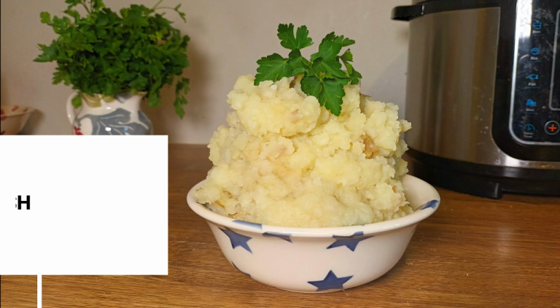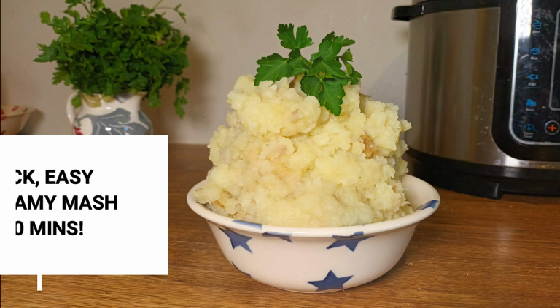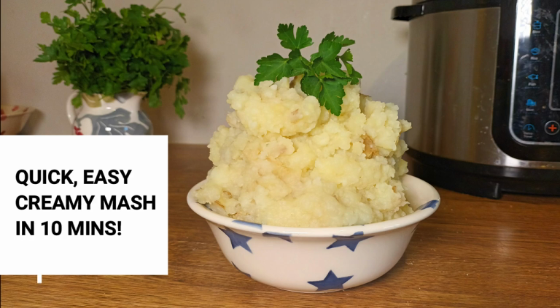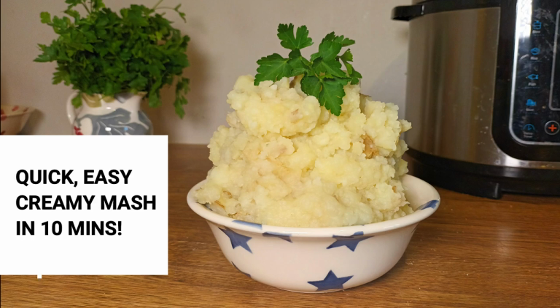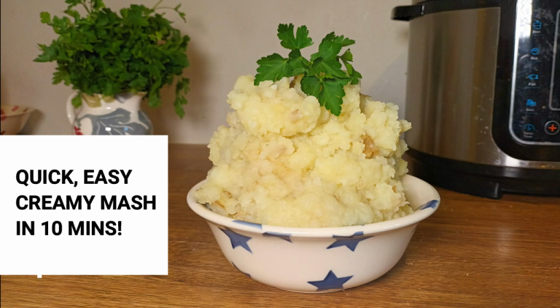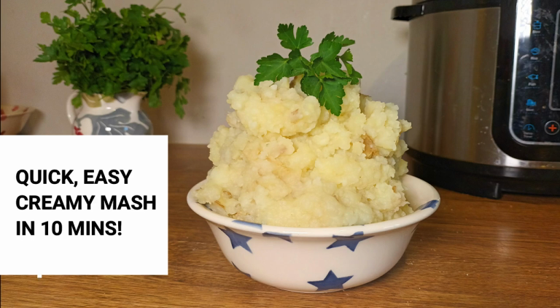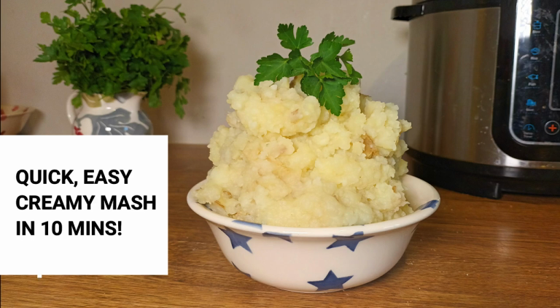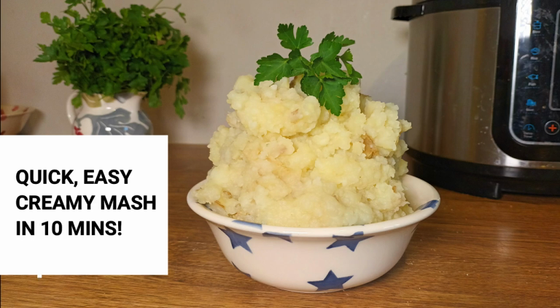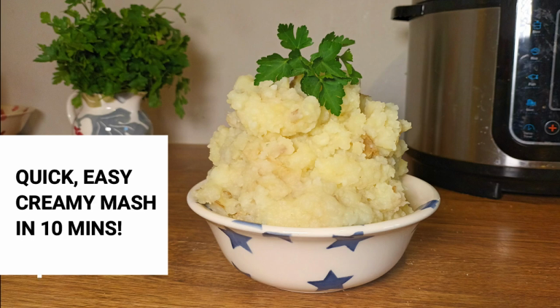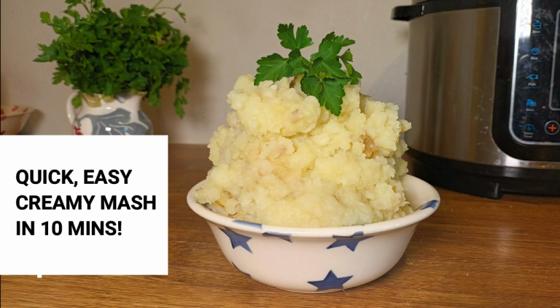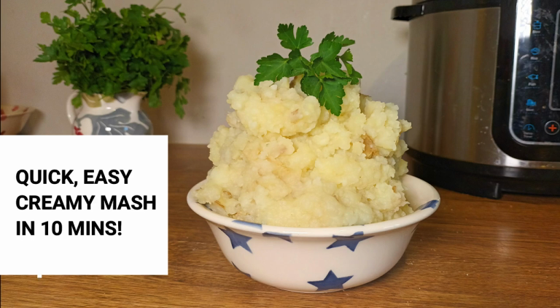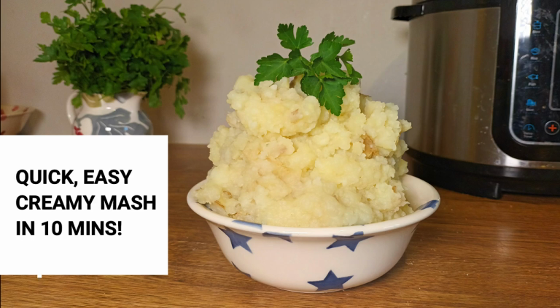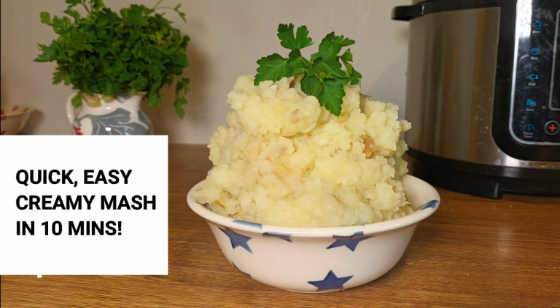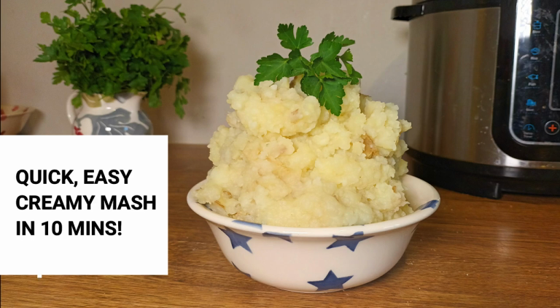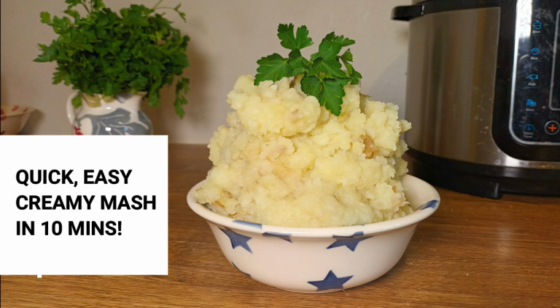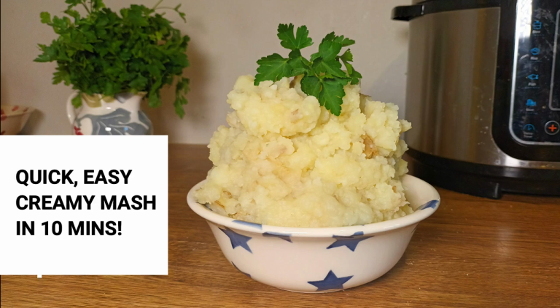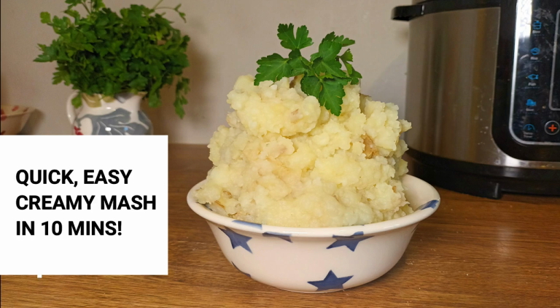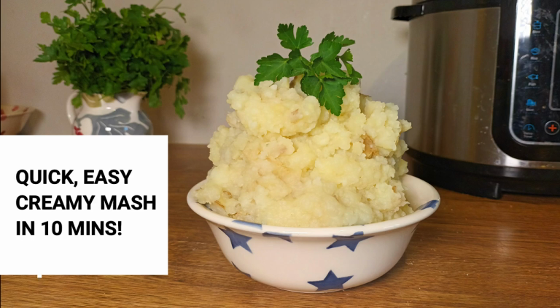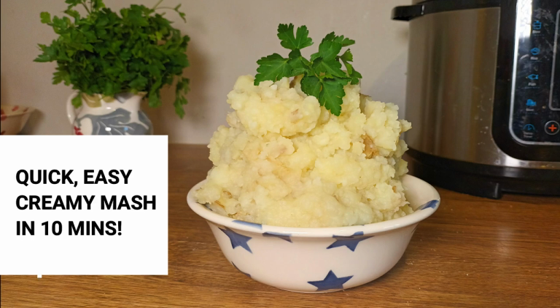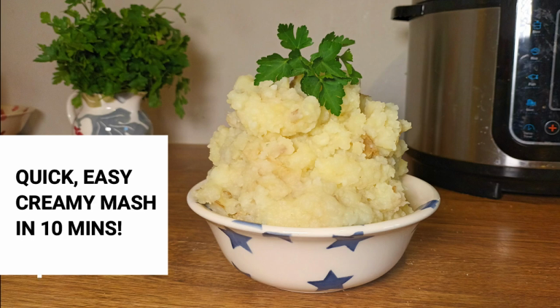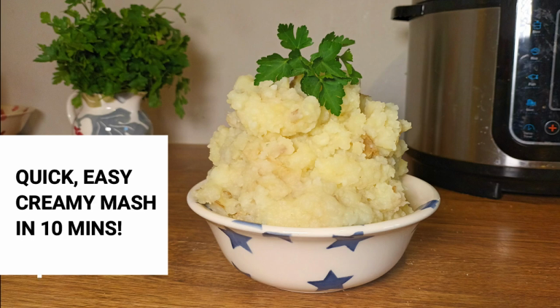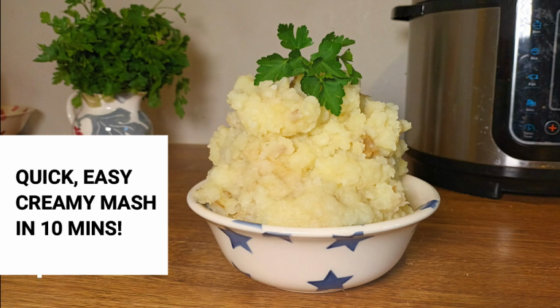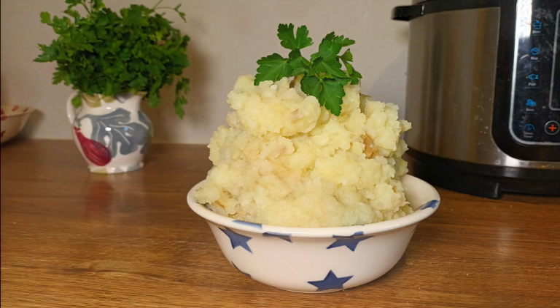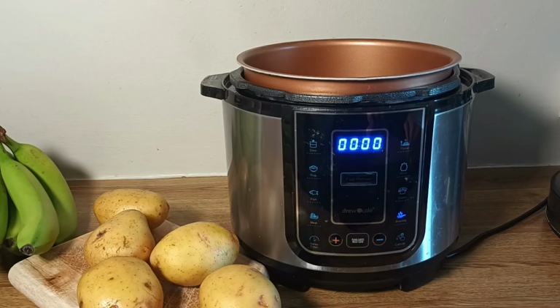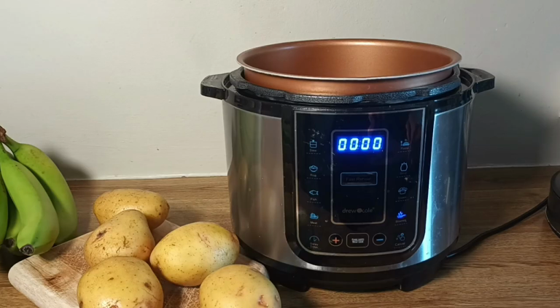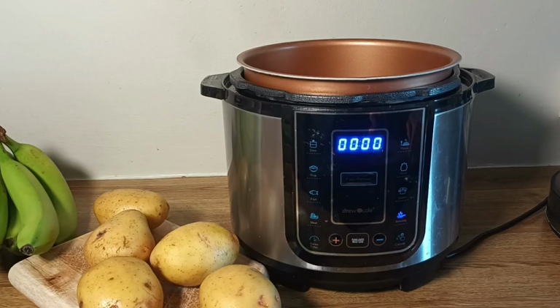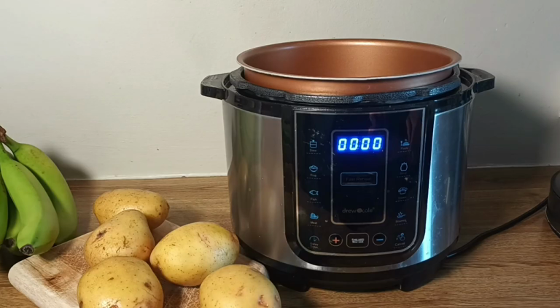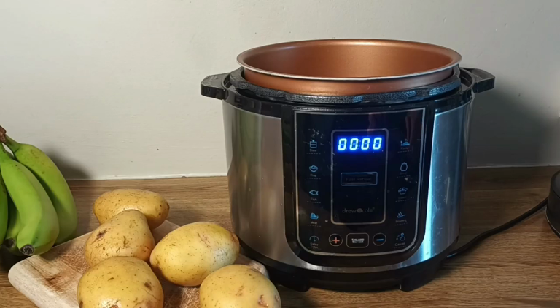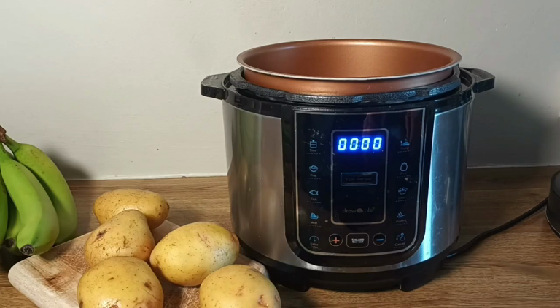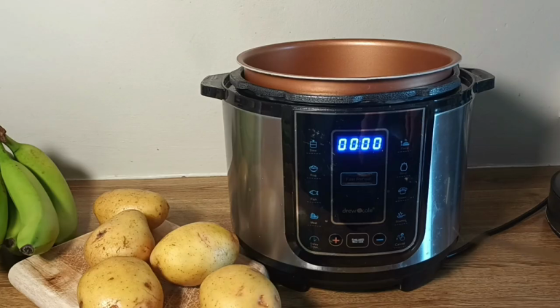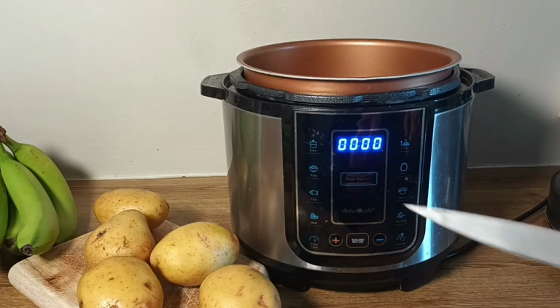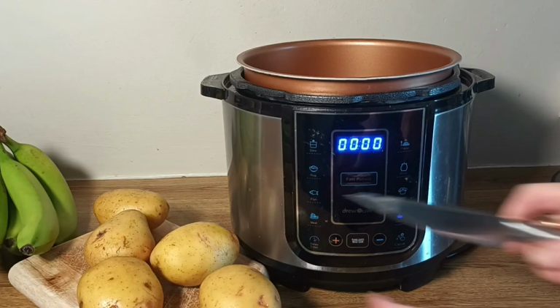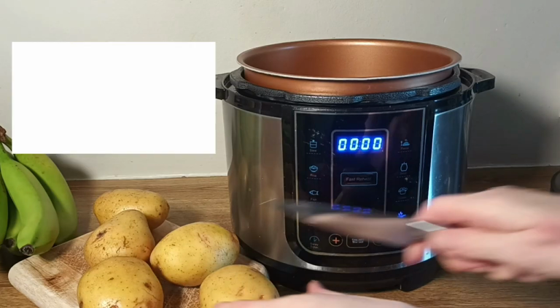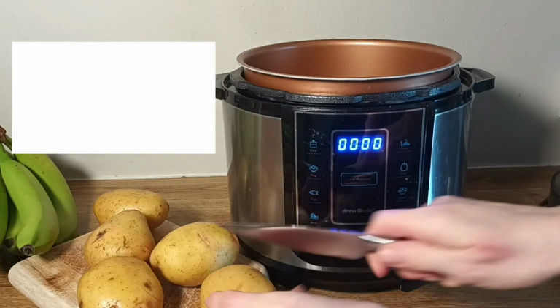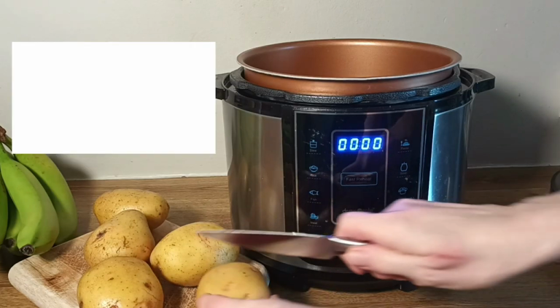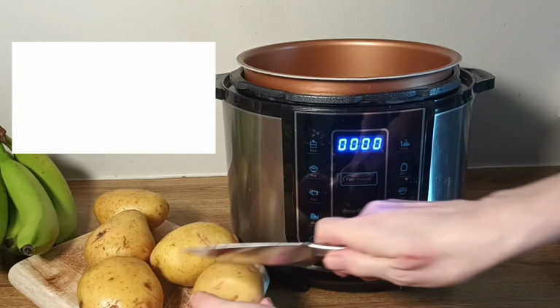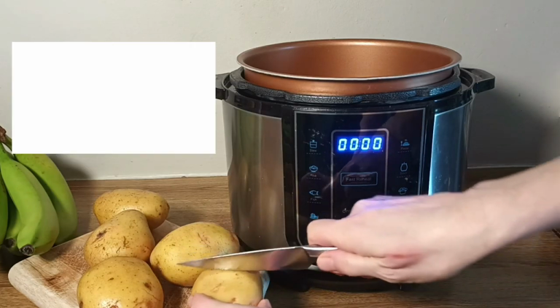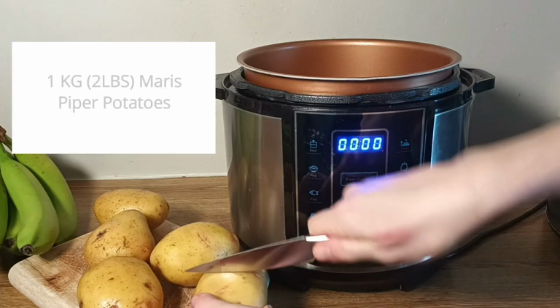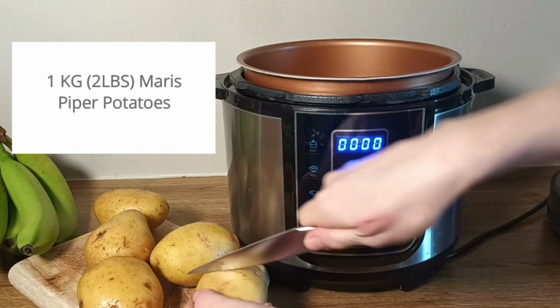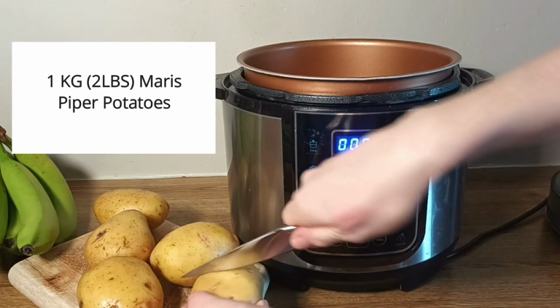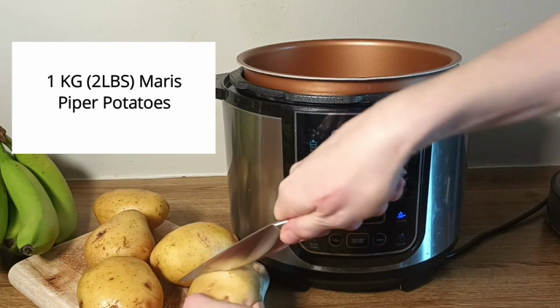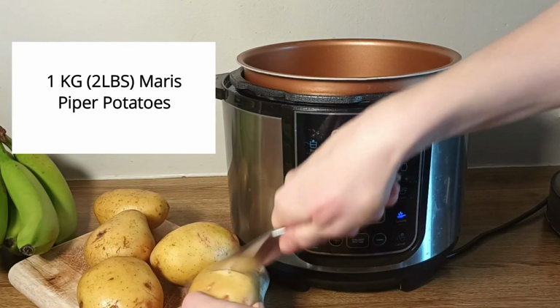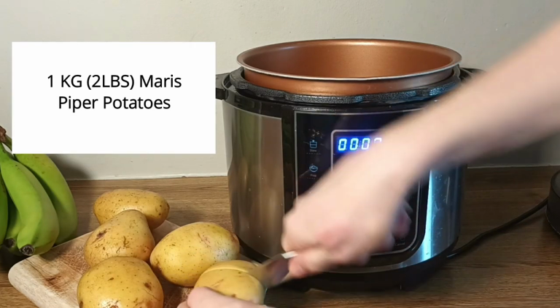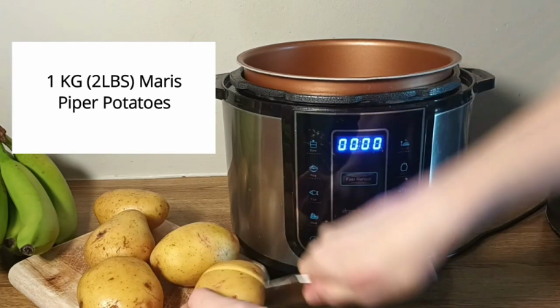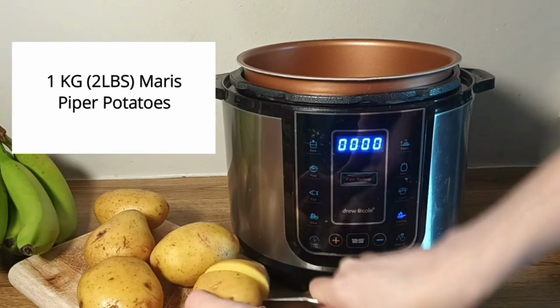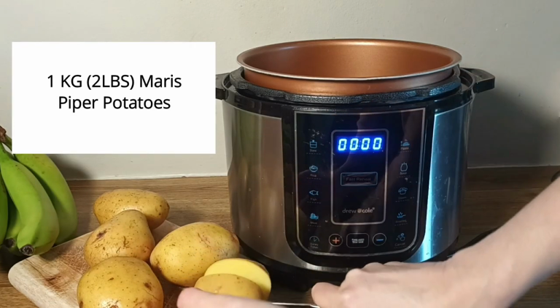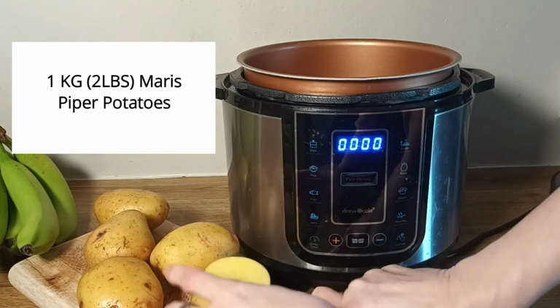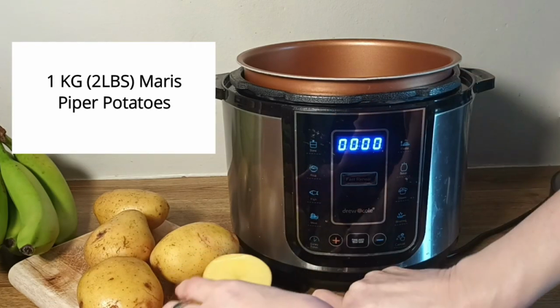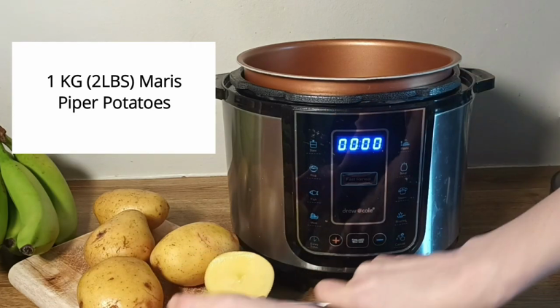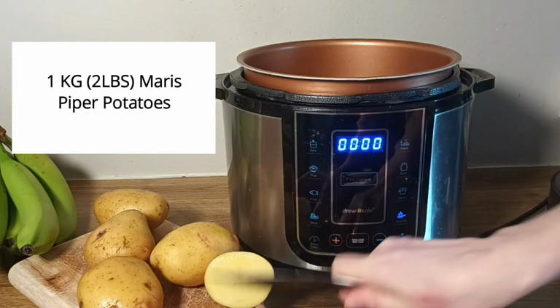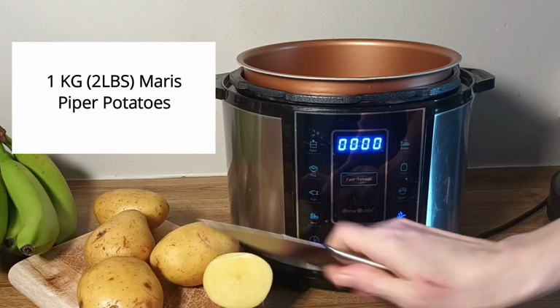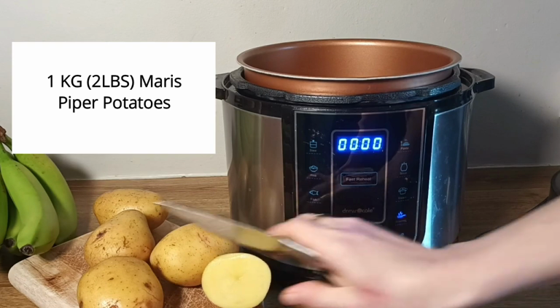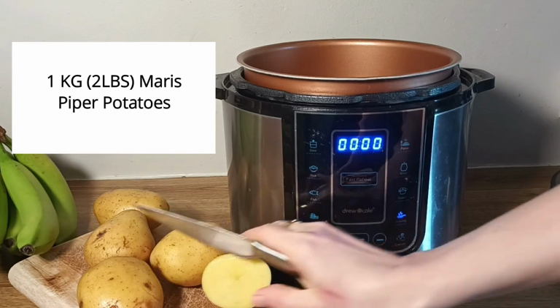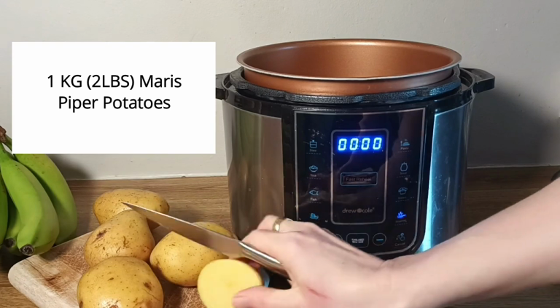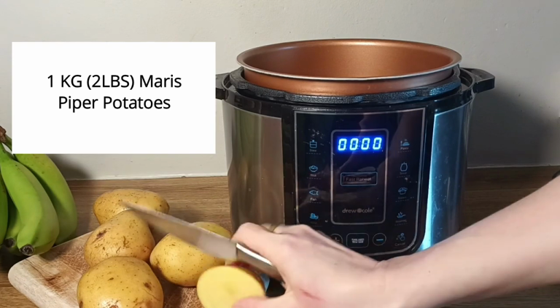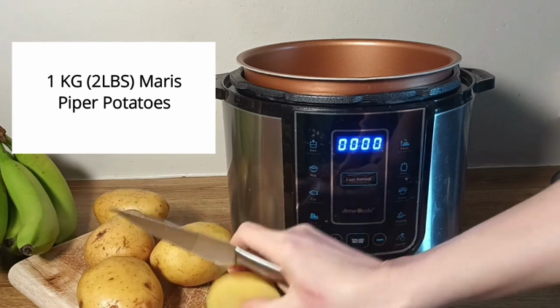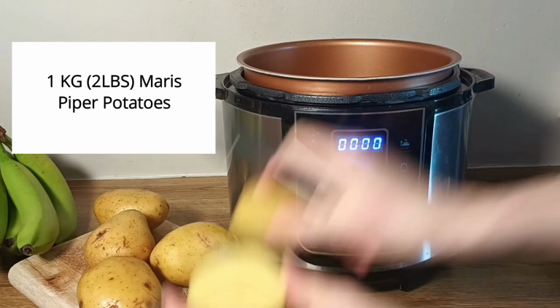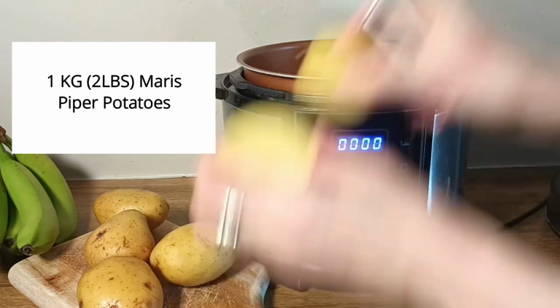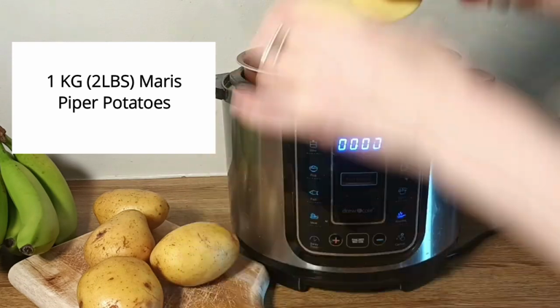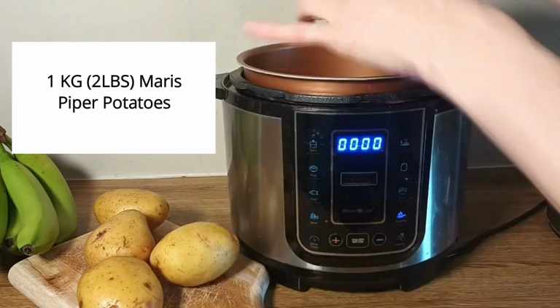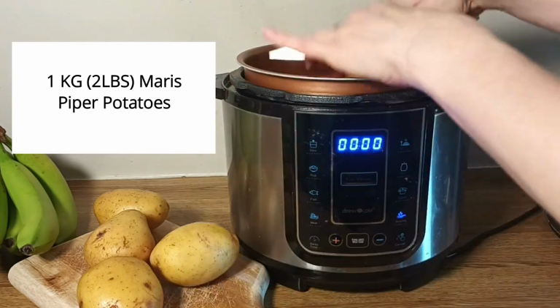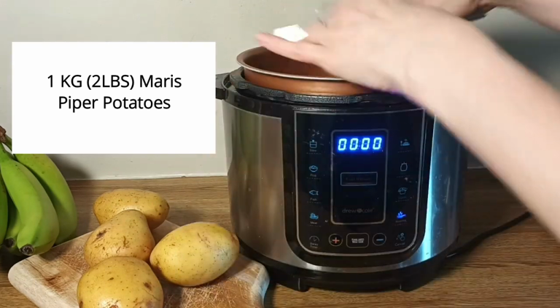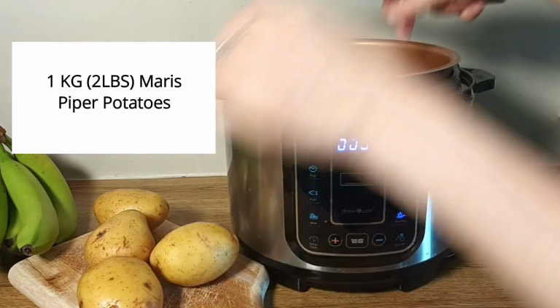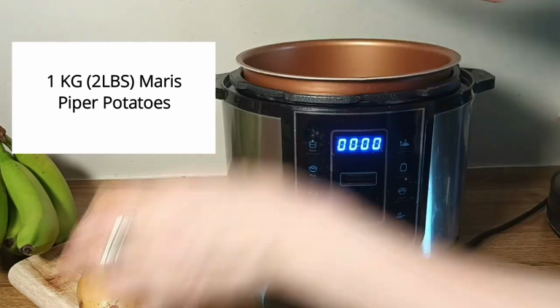Quick, easy, creamy mashed potatoes in 10 minutes in the pressure cooker. Zero drain necessary.